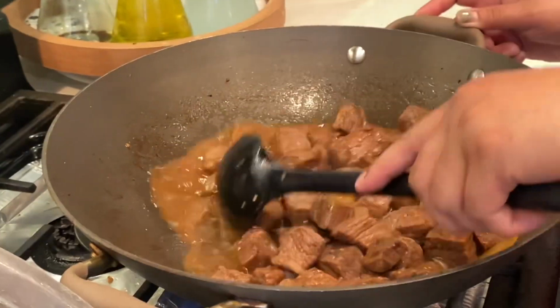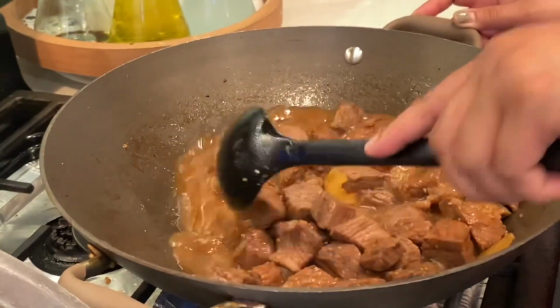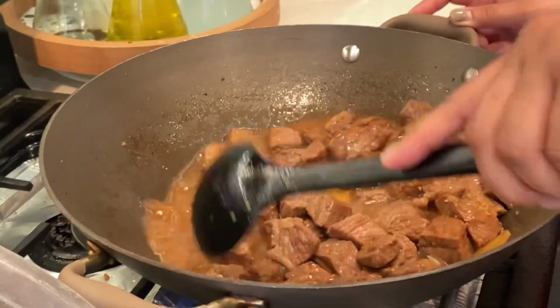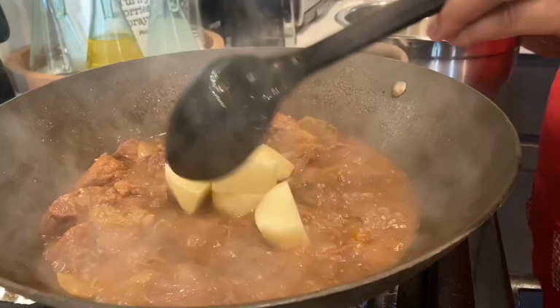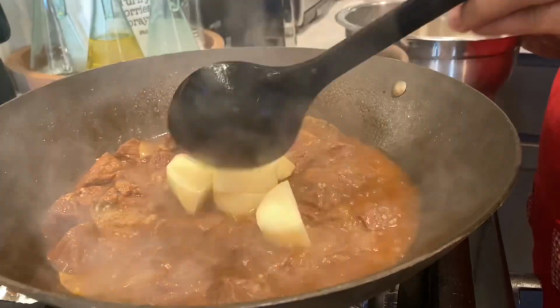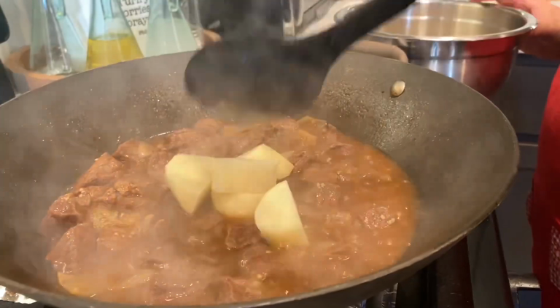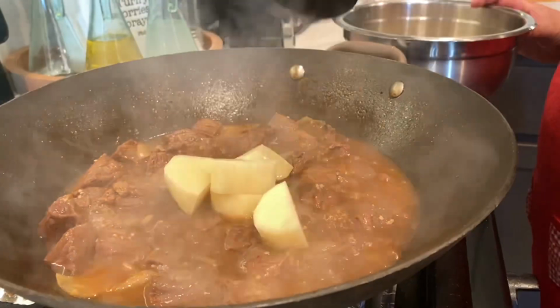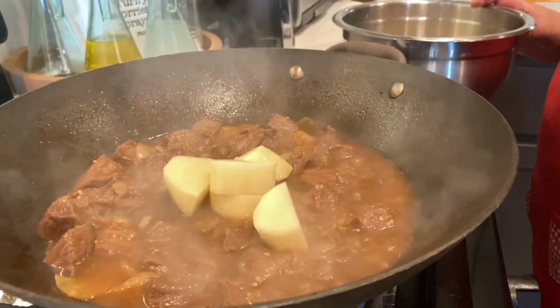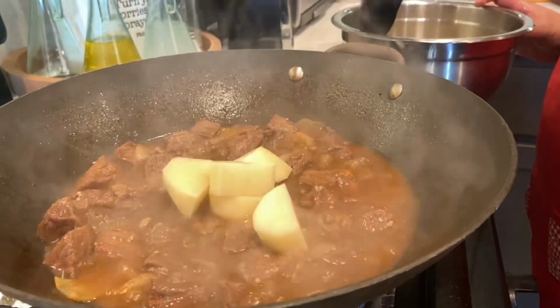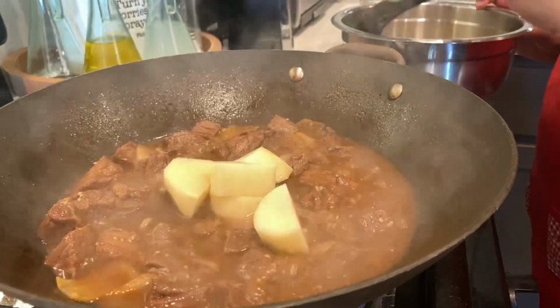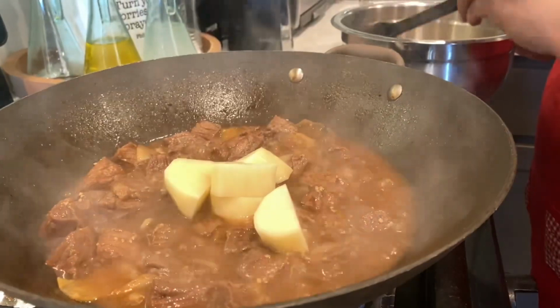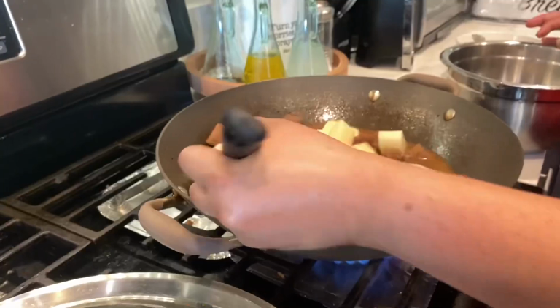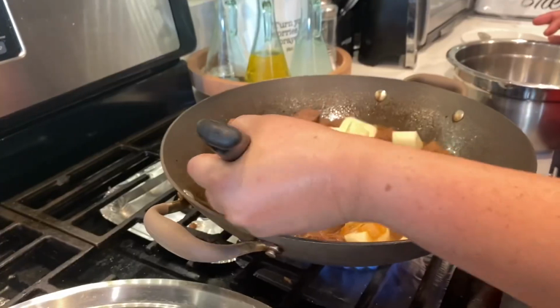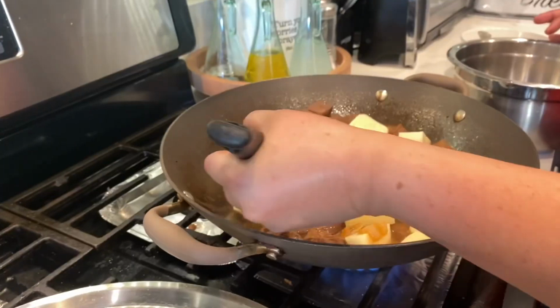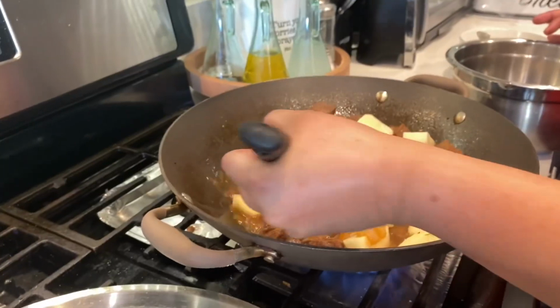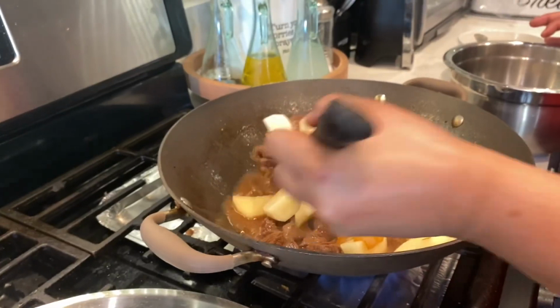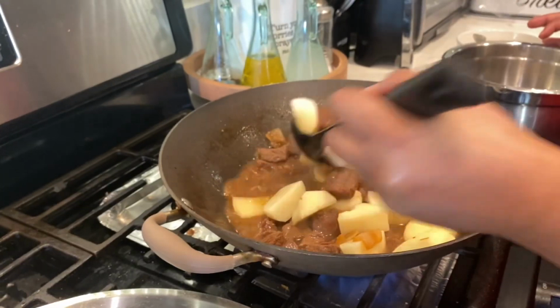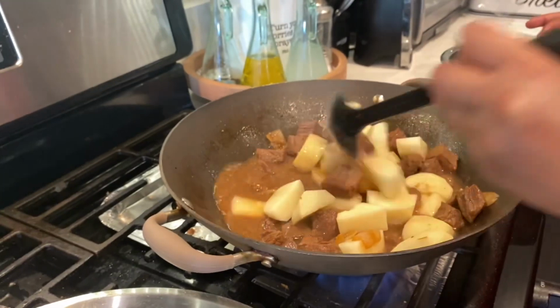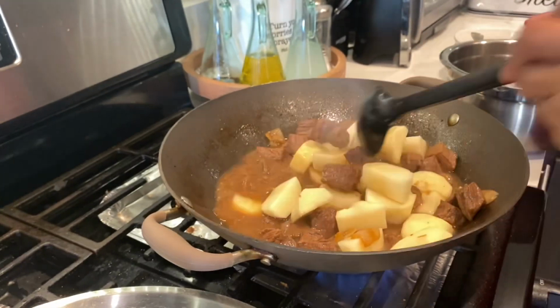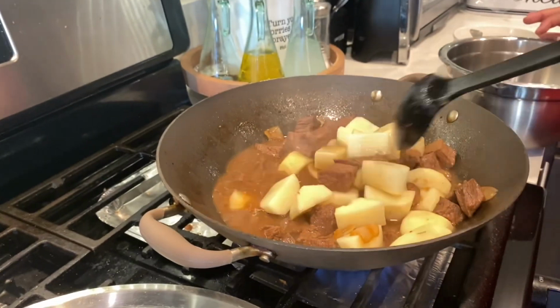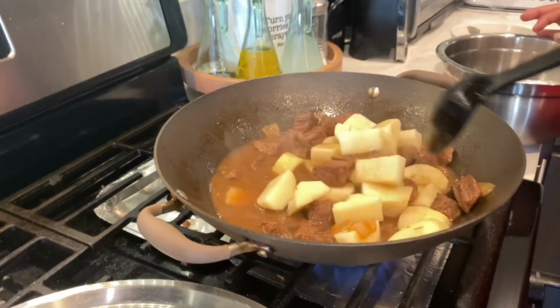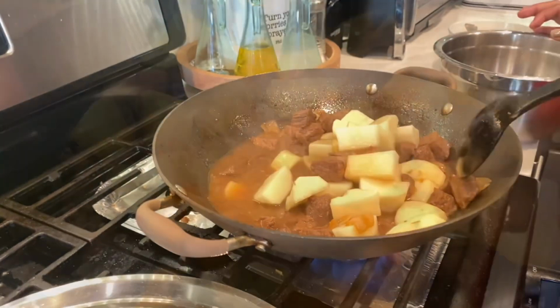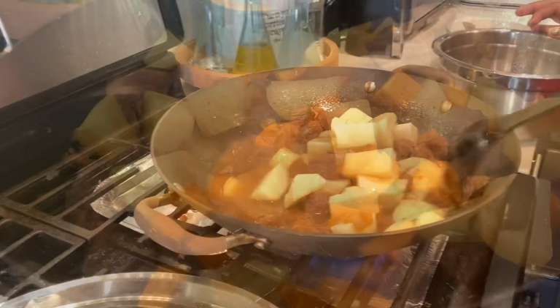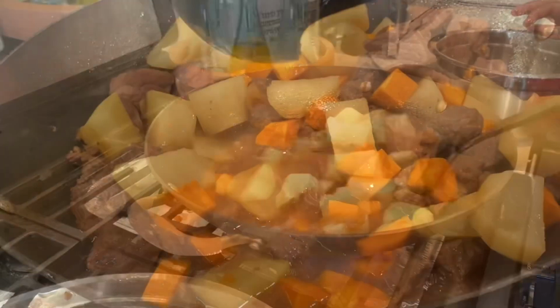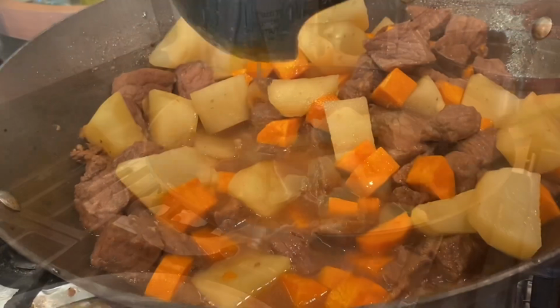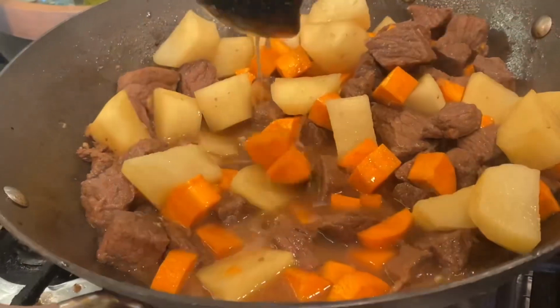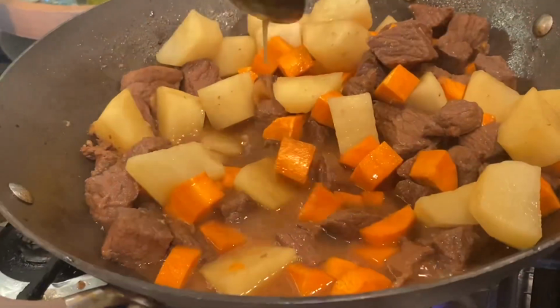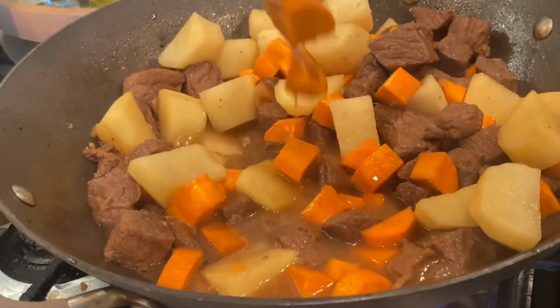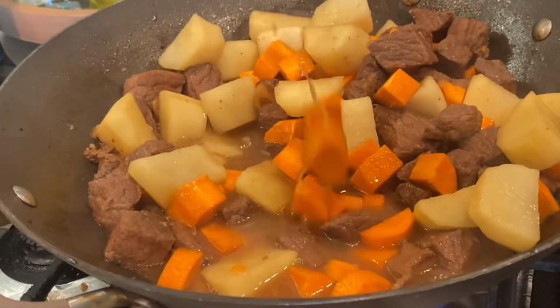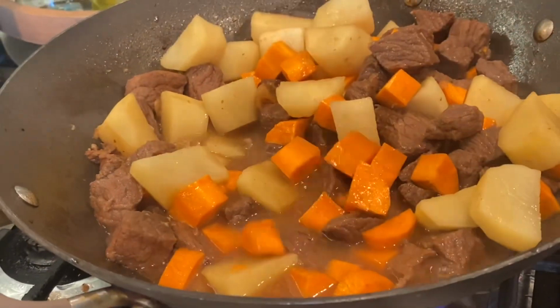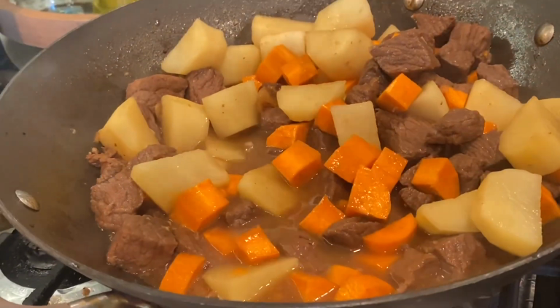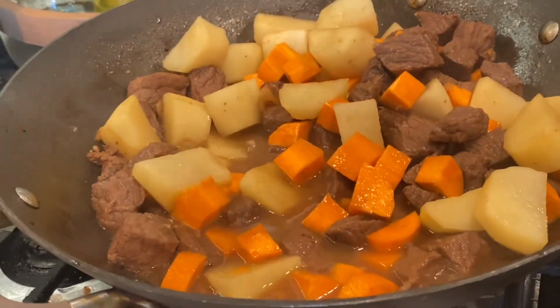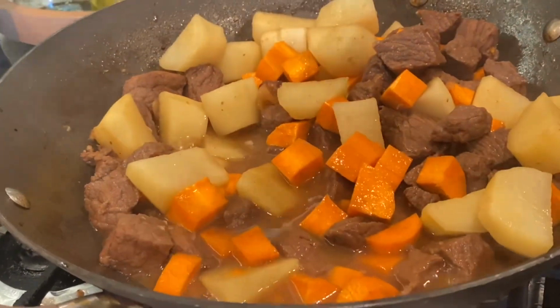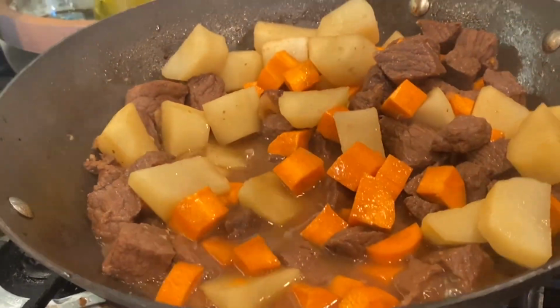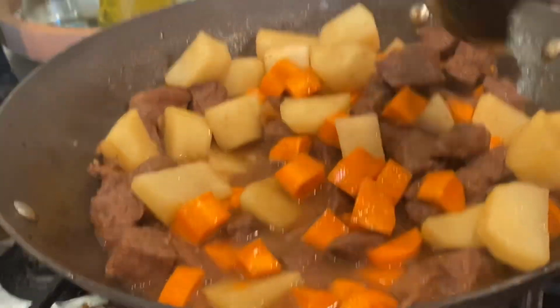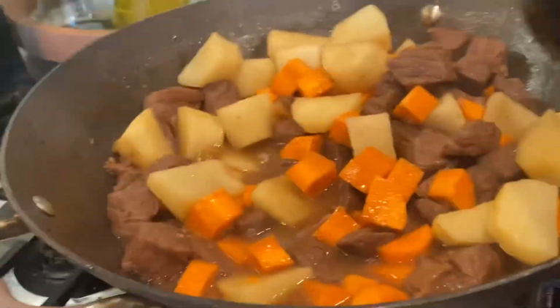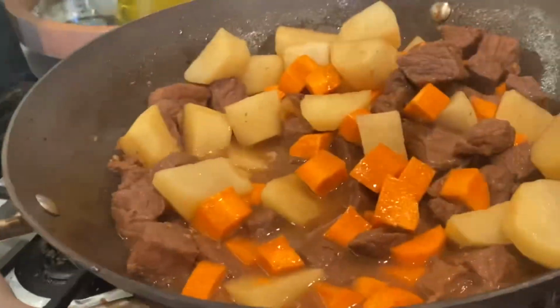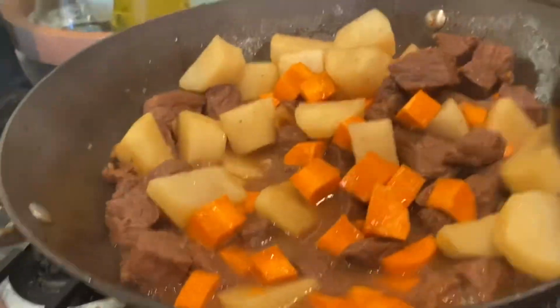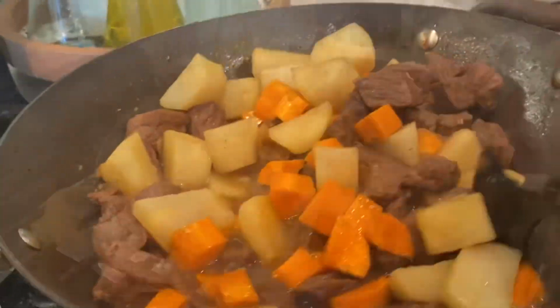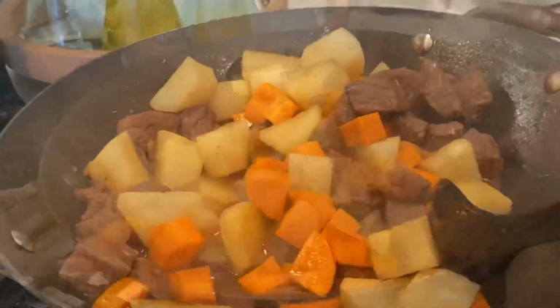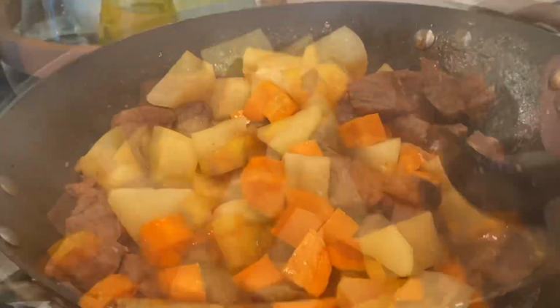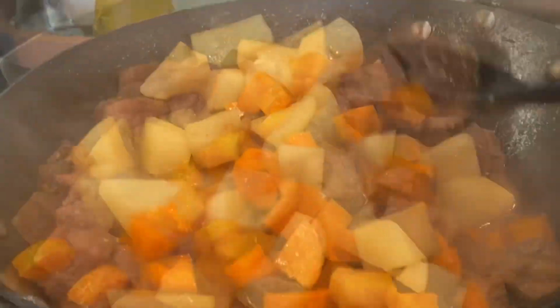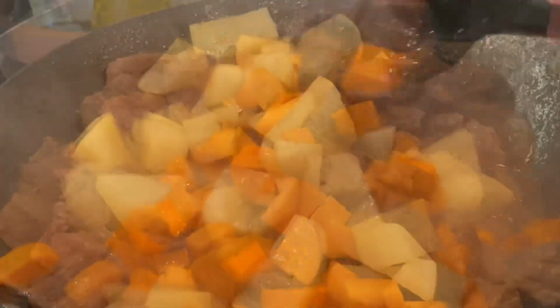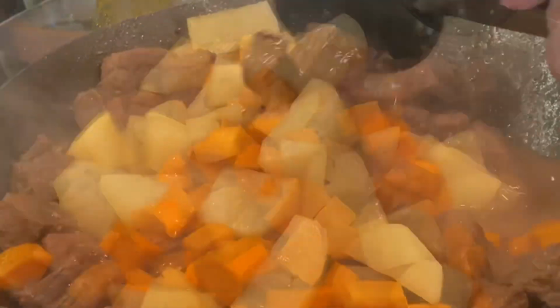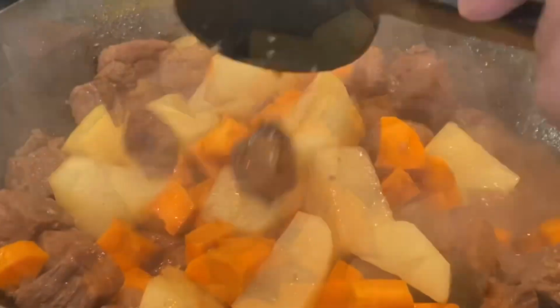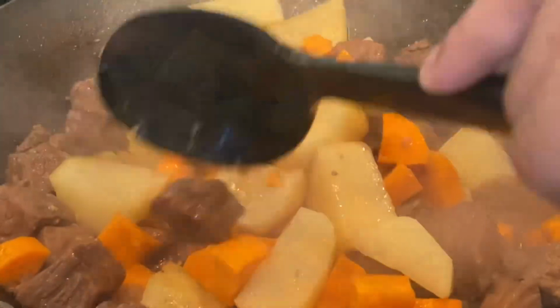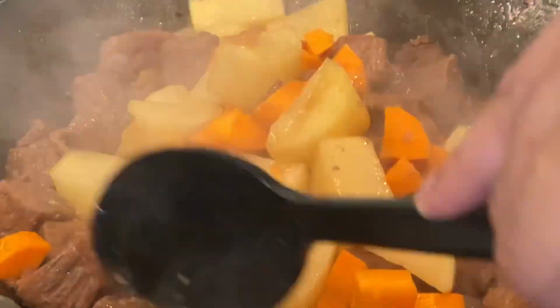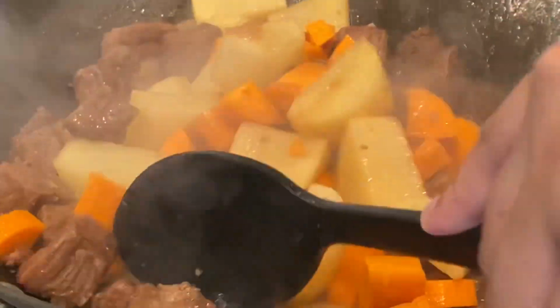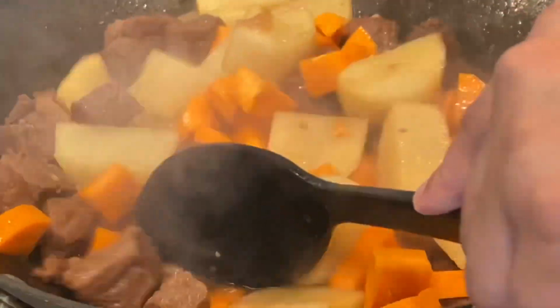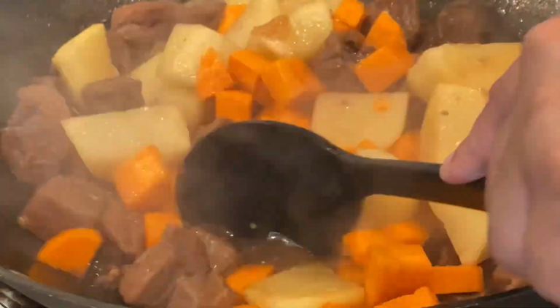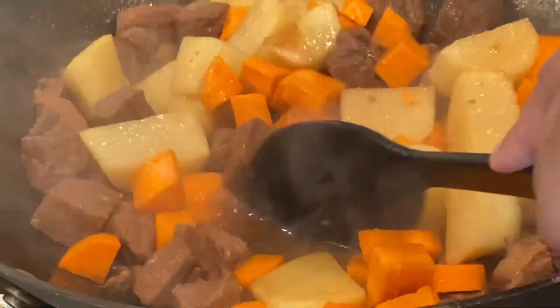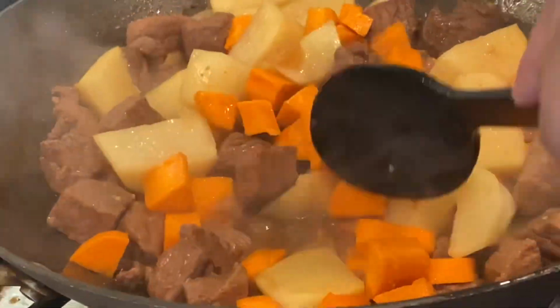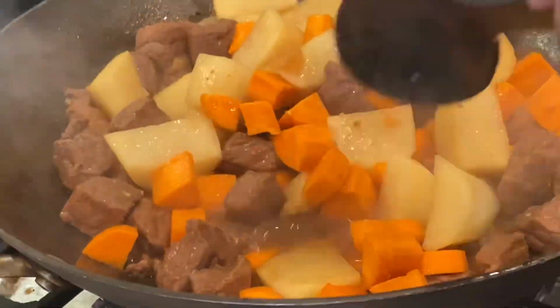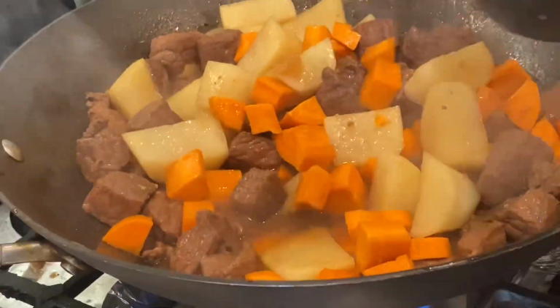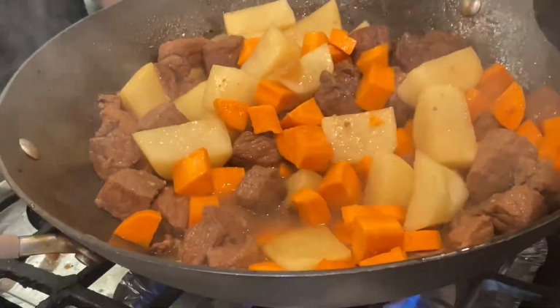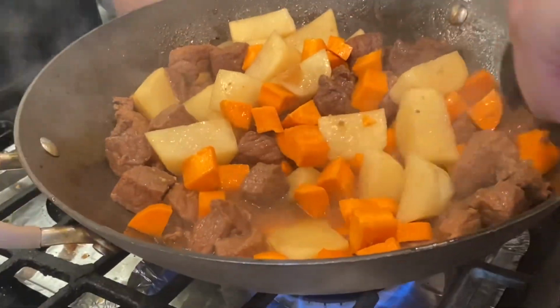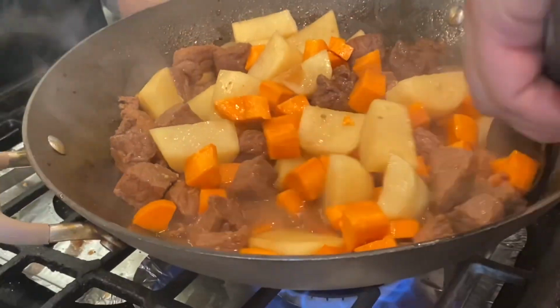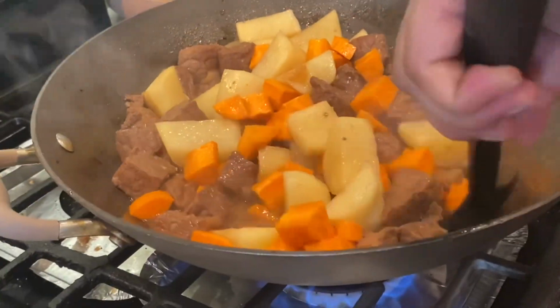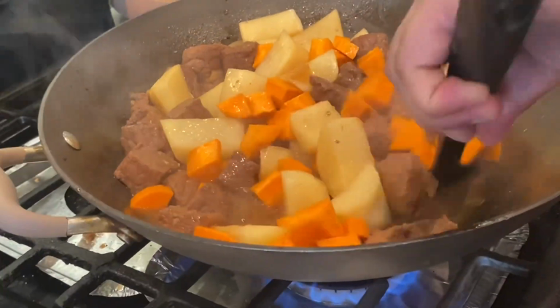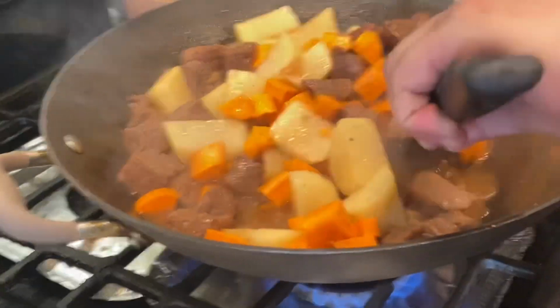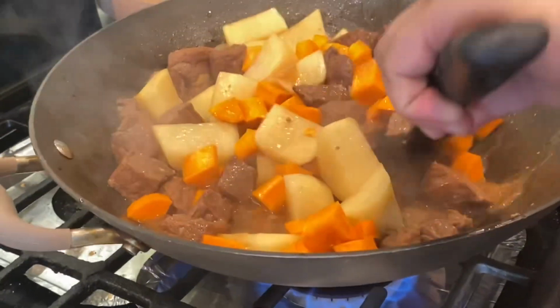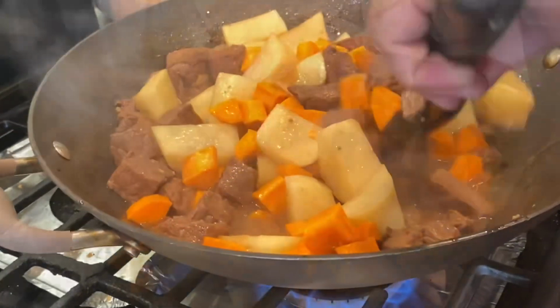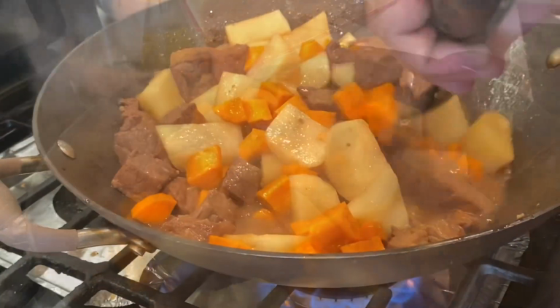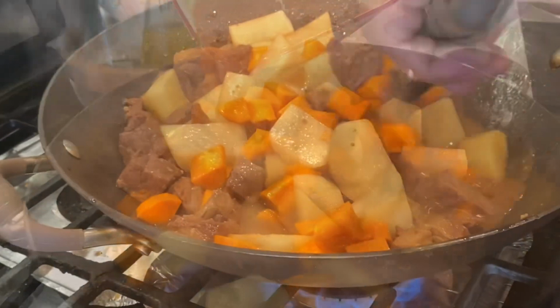you're going to go ahead and add in your potatoes. And after that, you're also adding your carrots. Then you're going to go ahead and mix it all together.